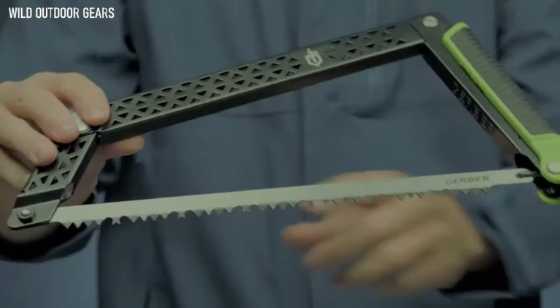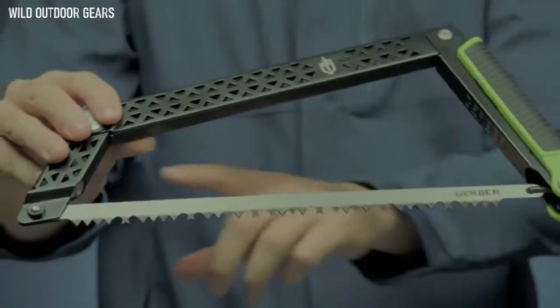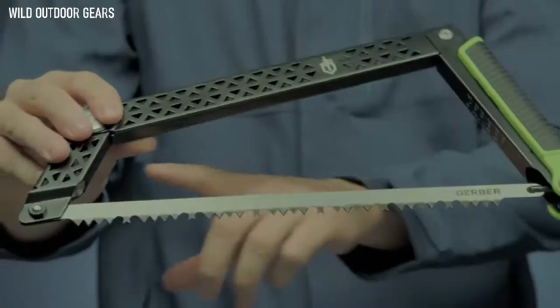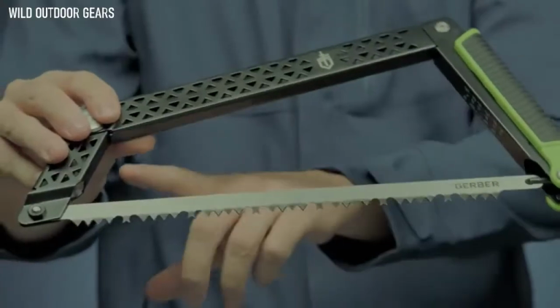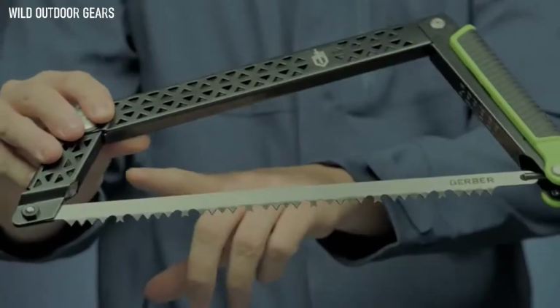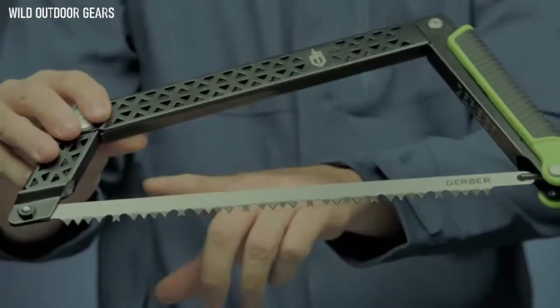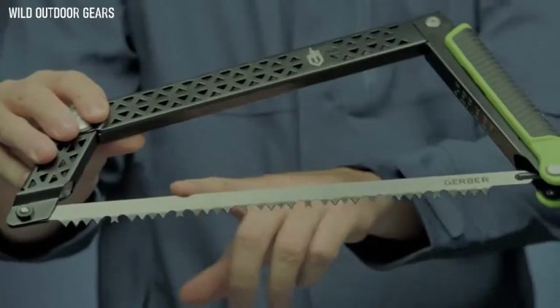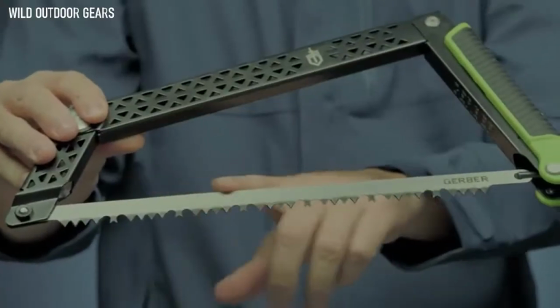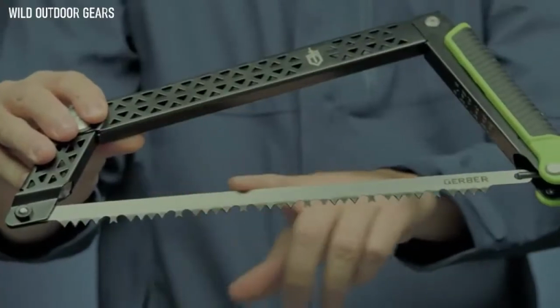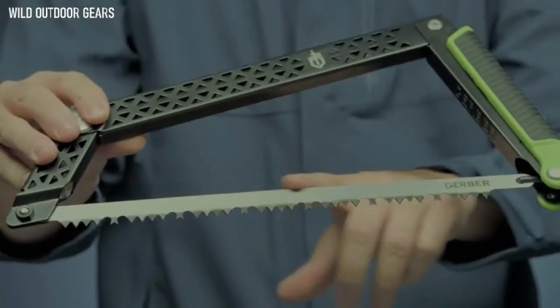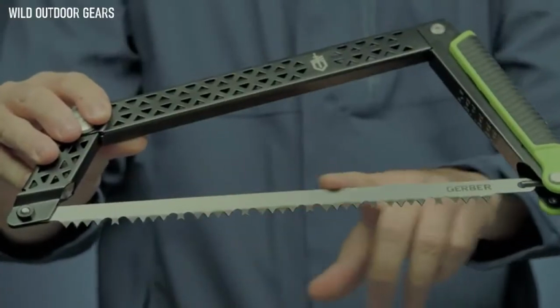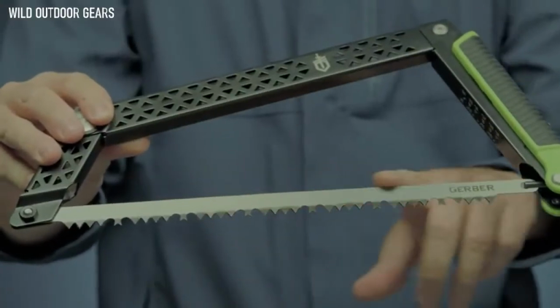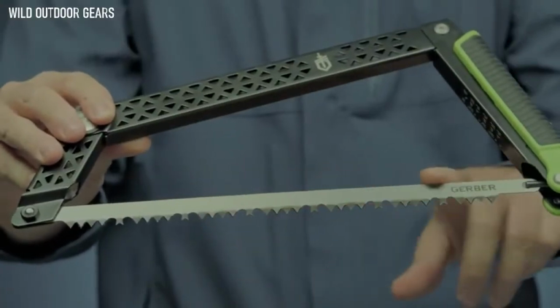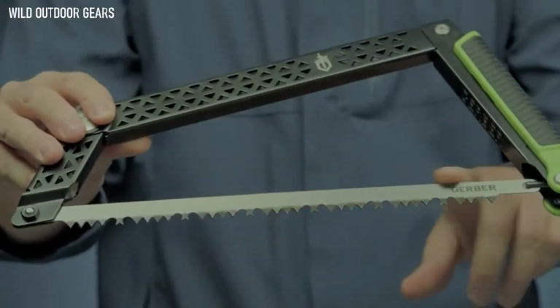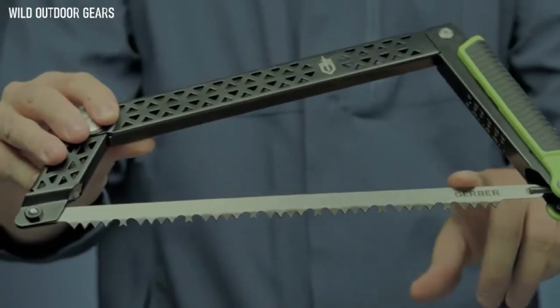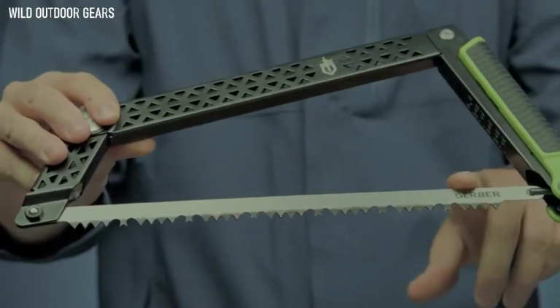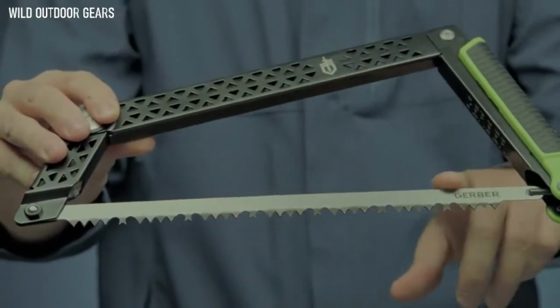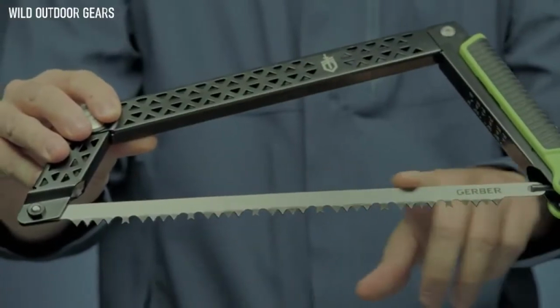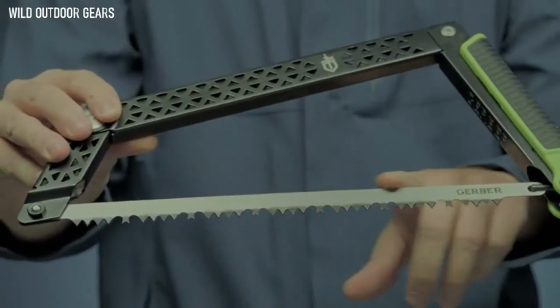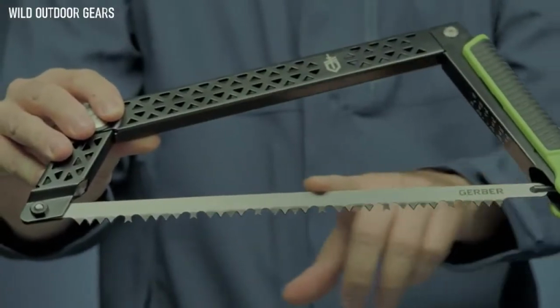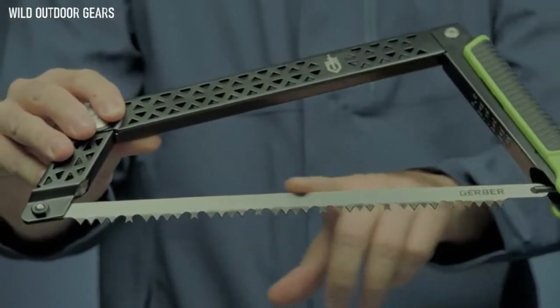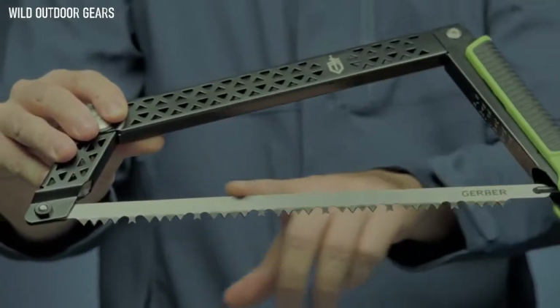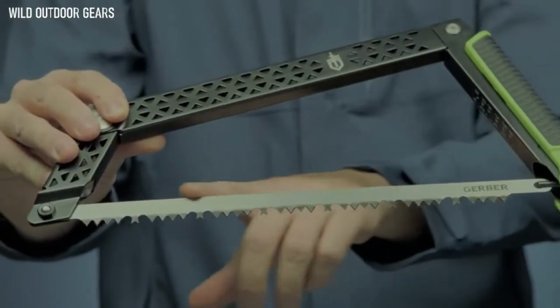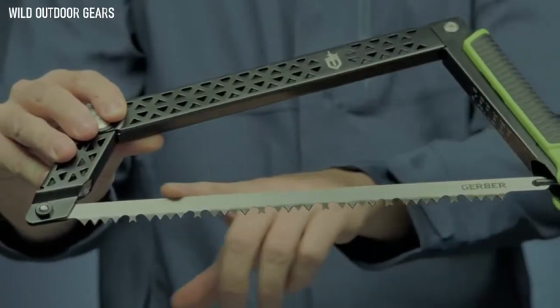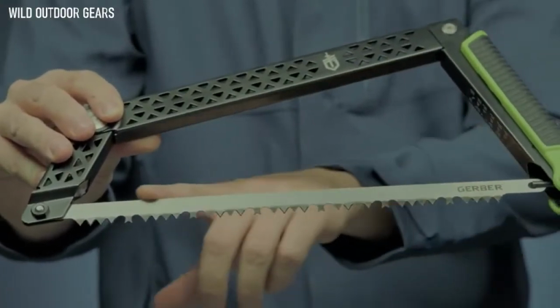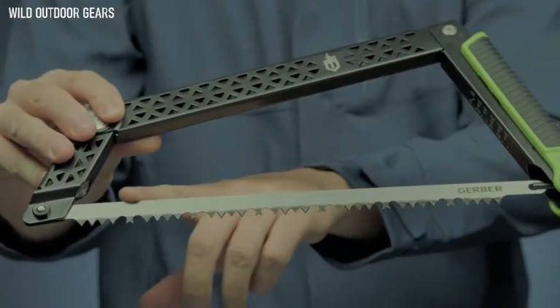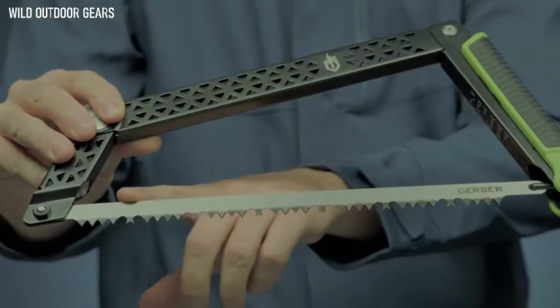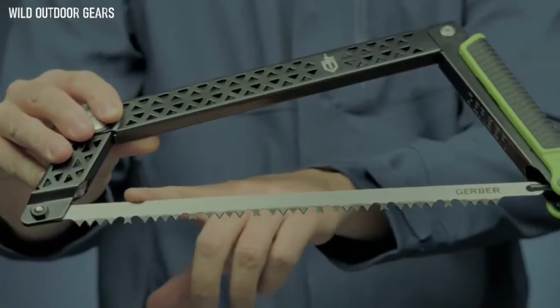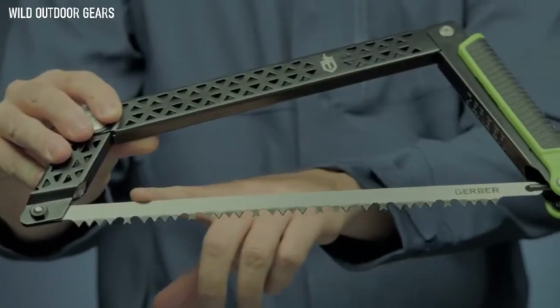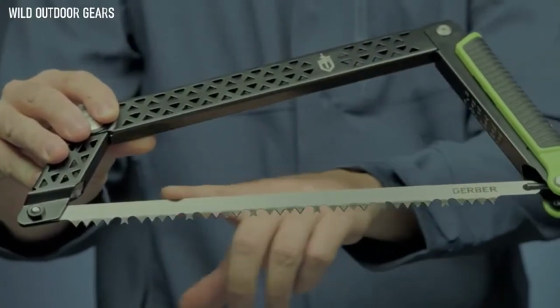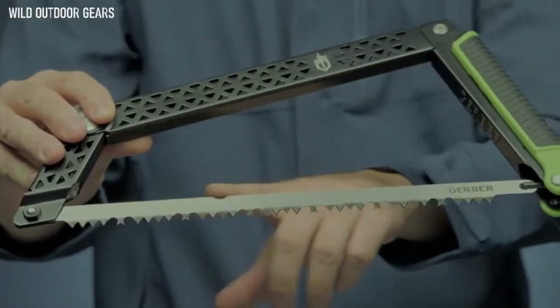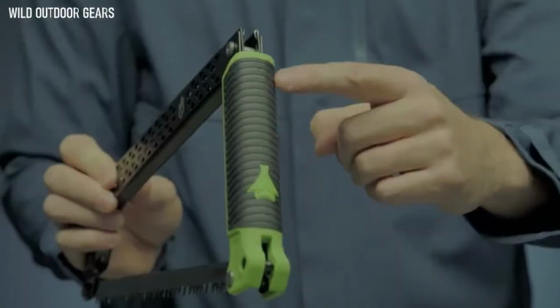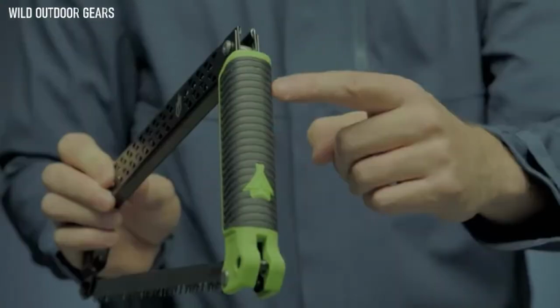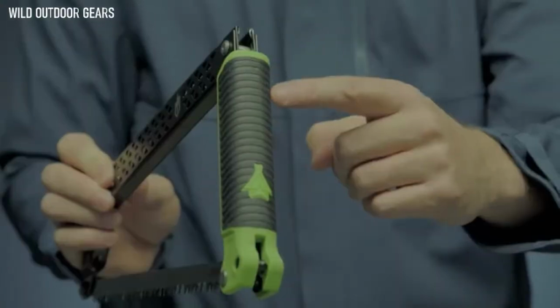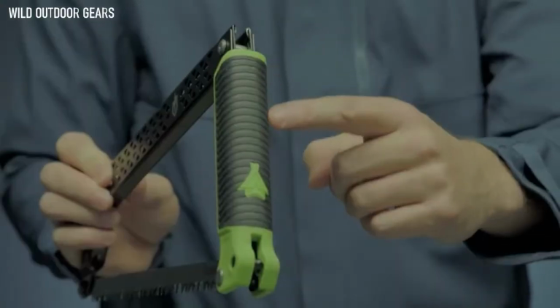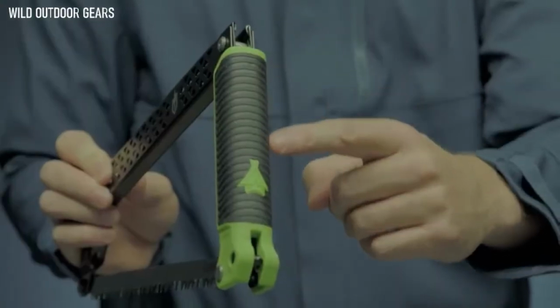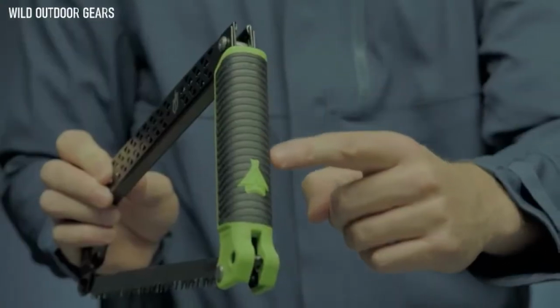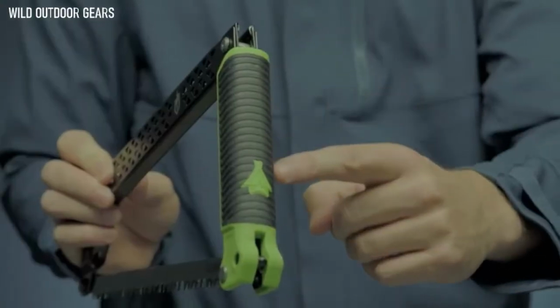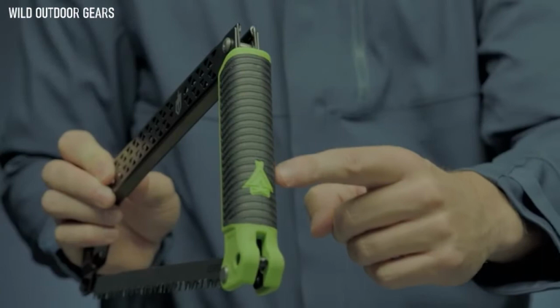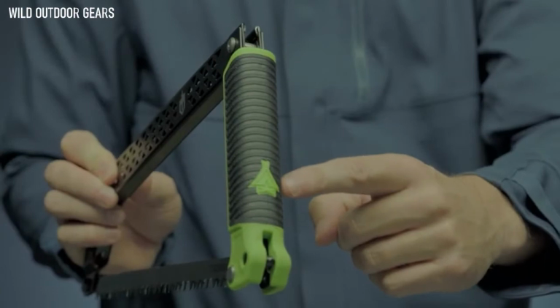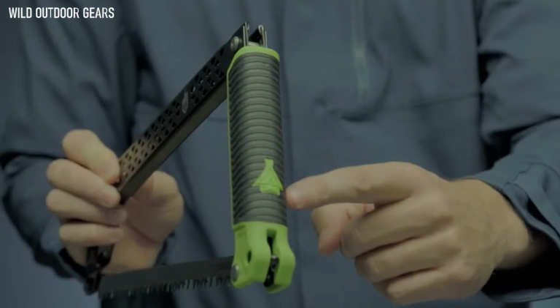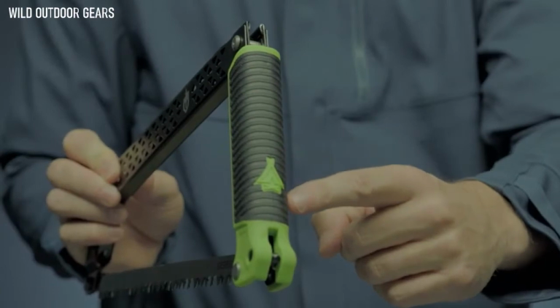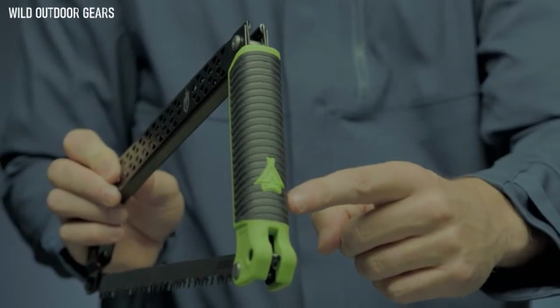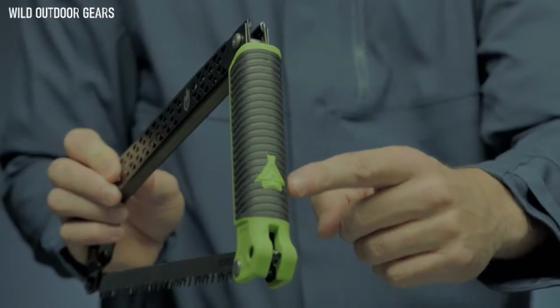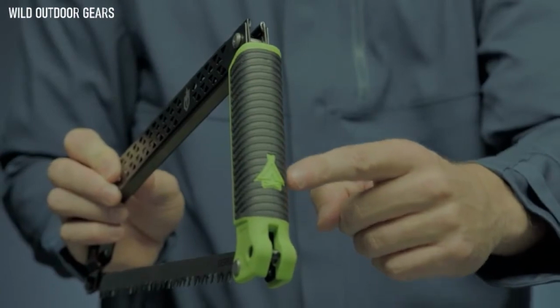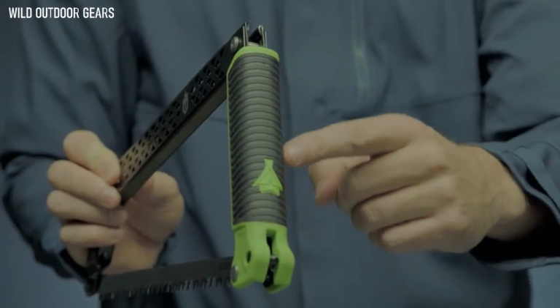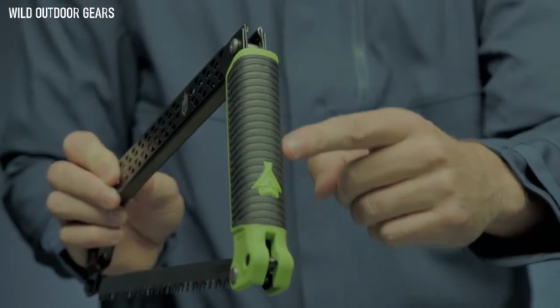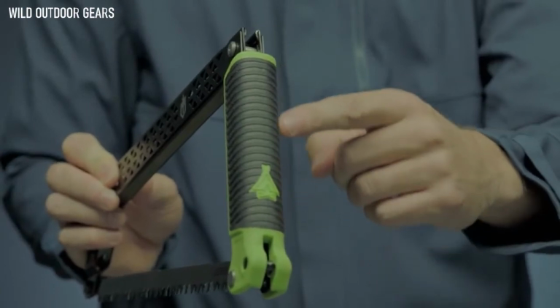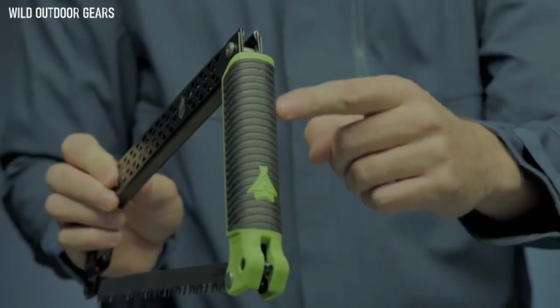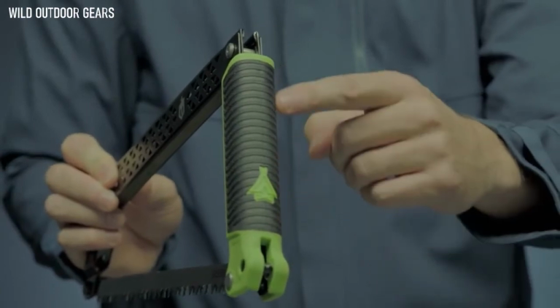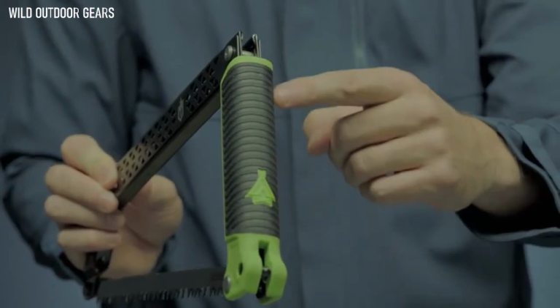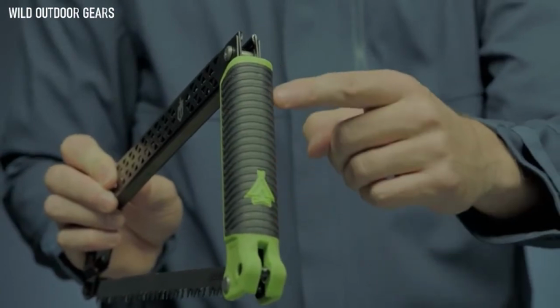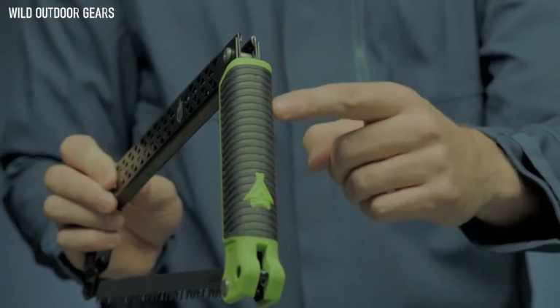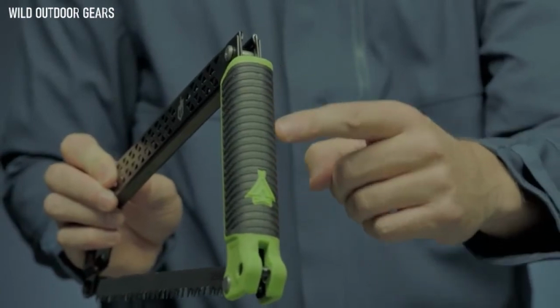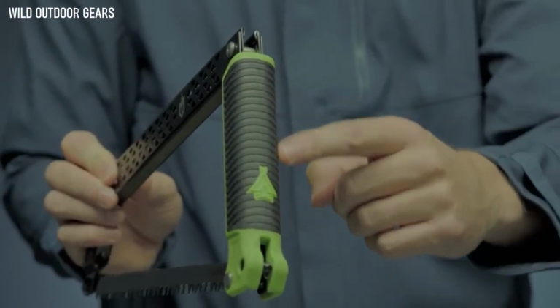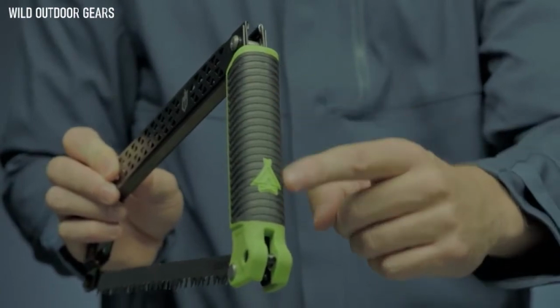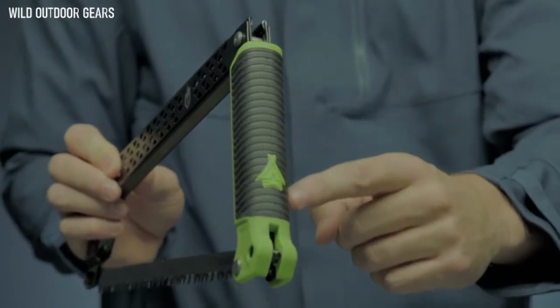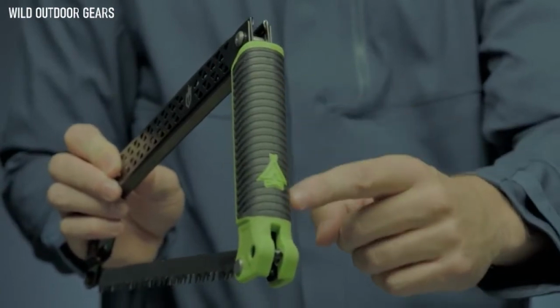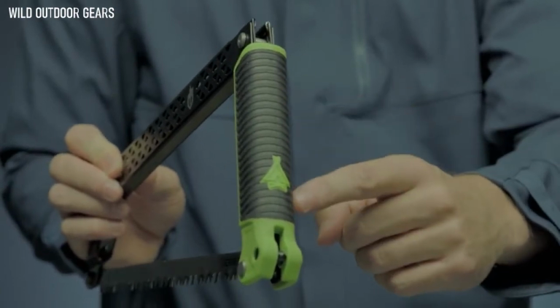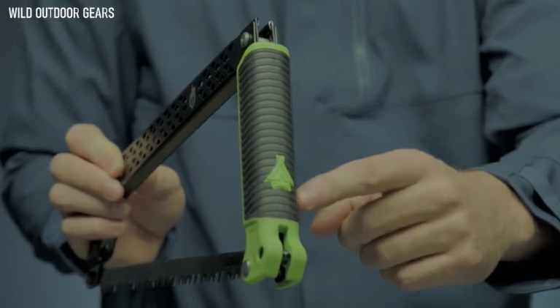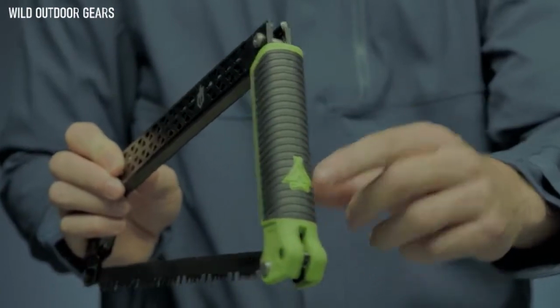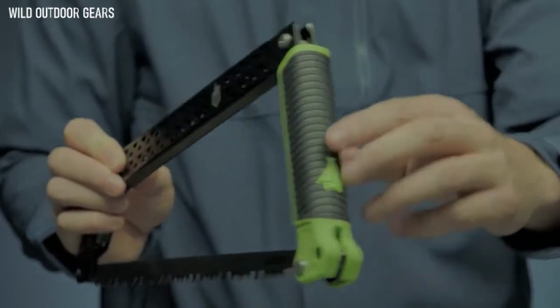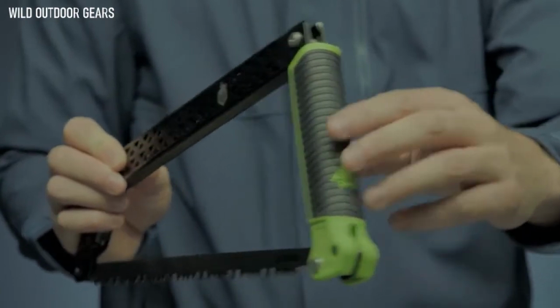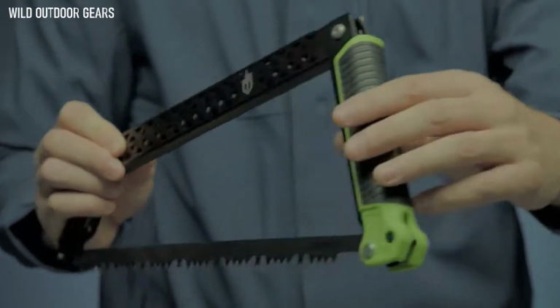Replace the standard 12-inch blade easily when needed. The saw's grippy rubber handle stays firmly in your hand as you go.